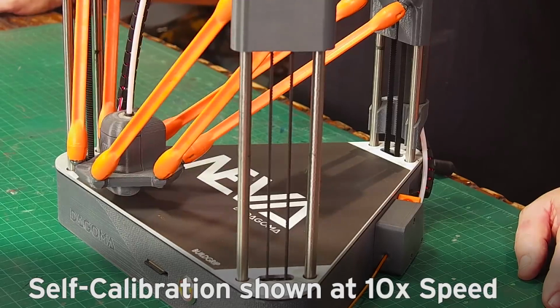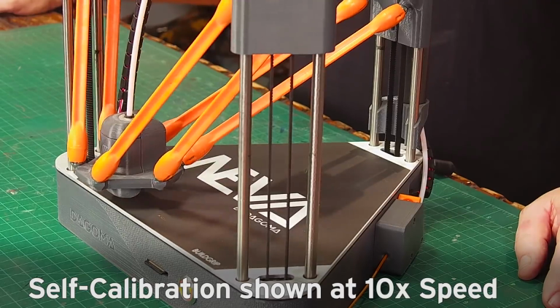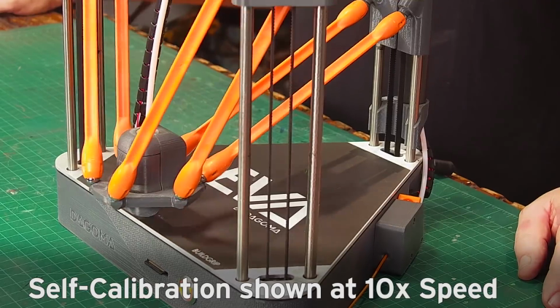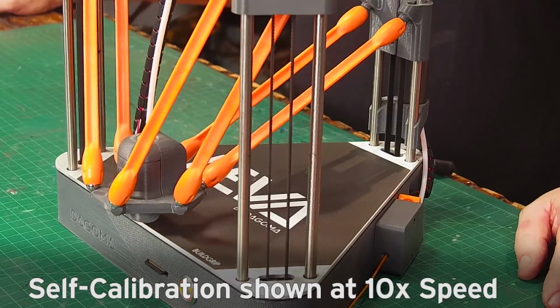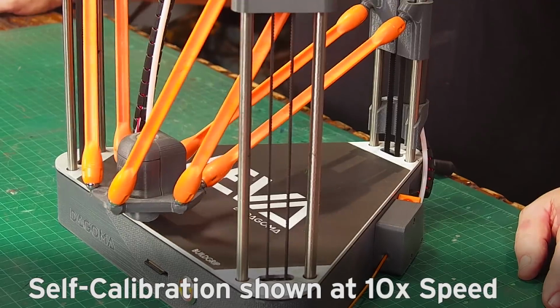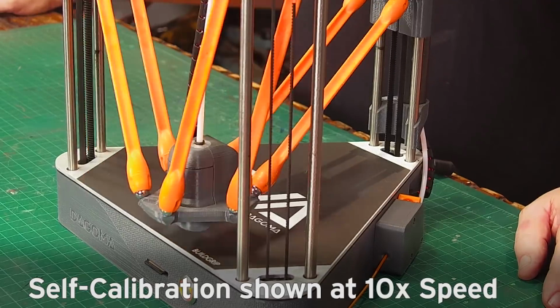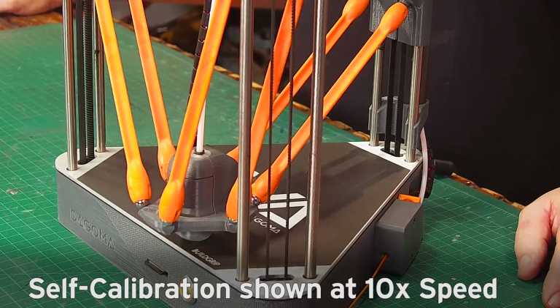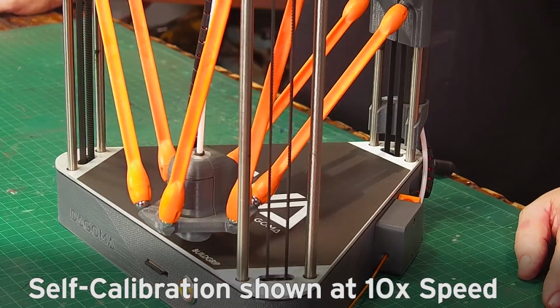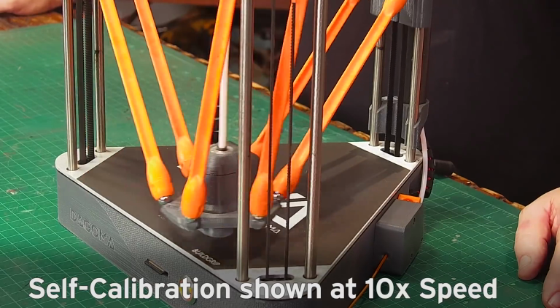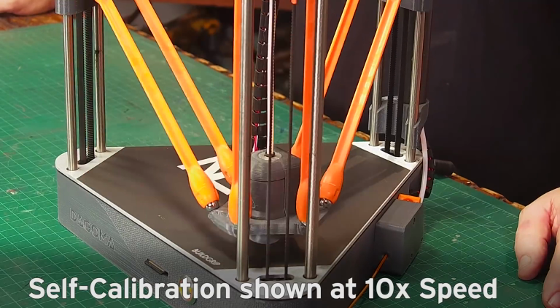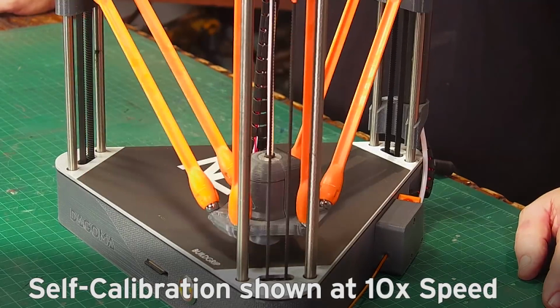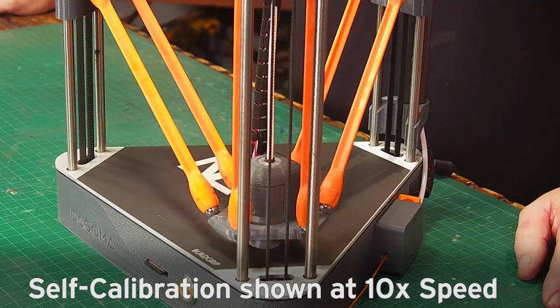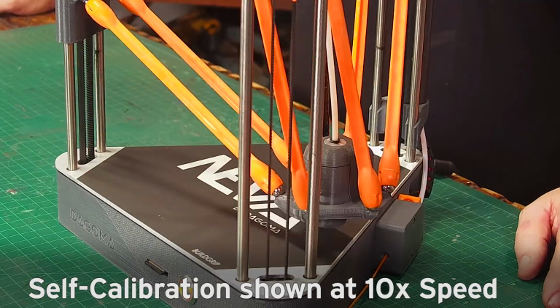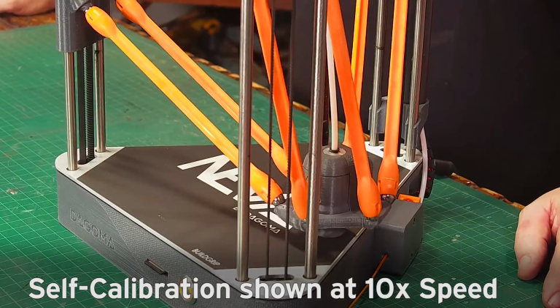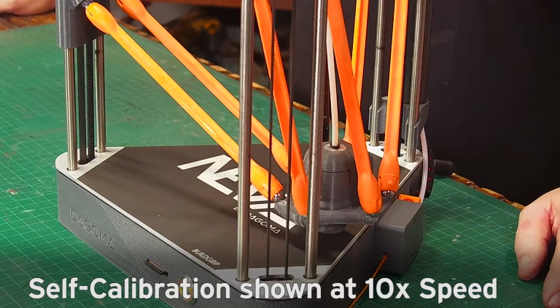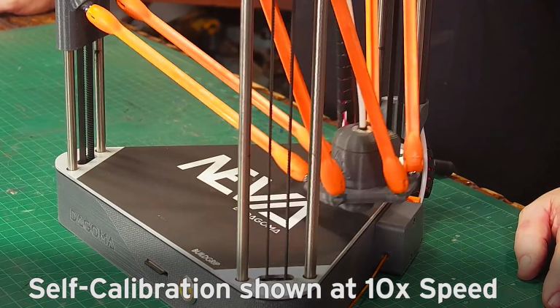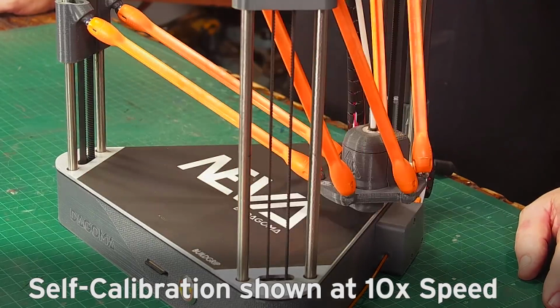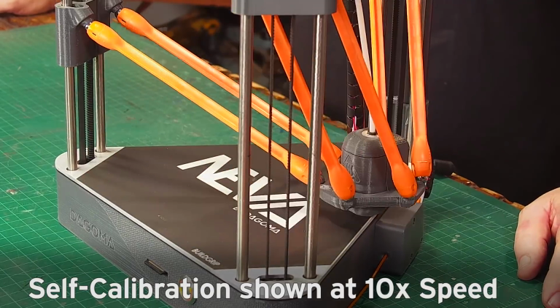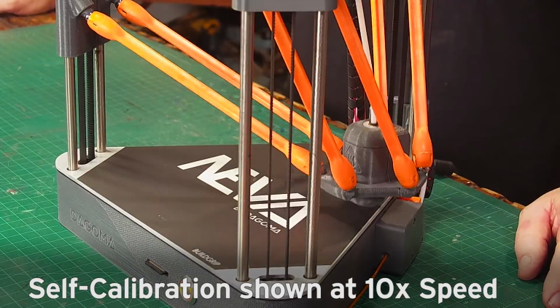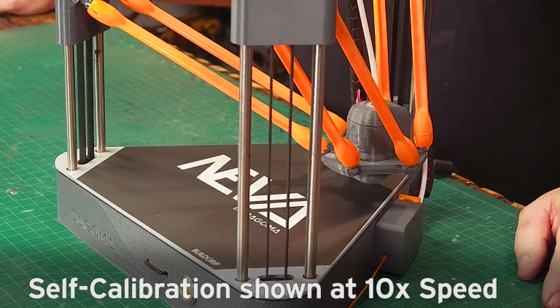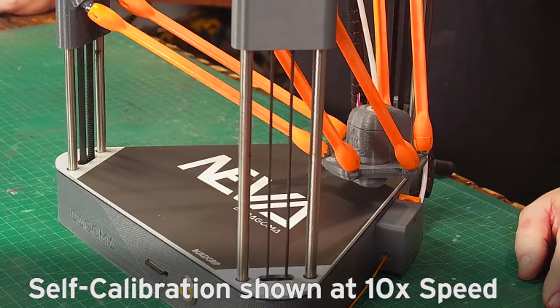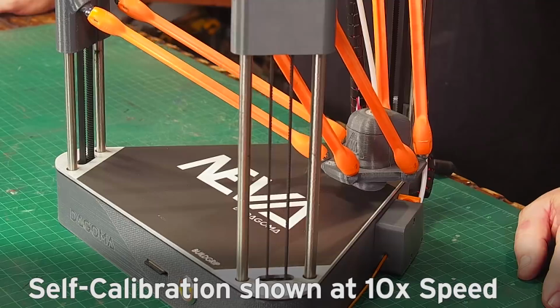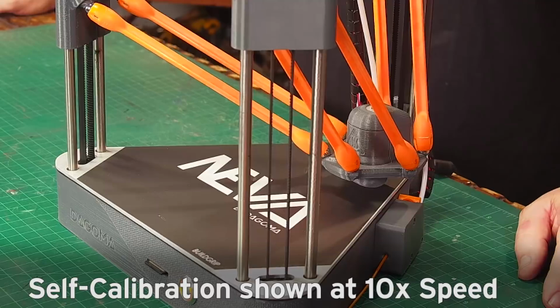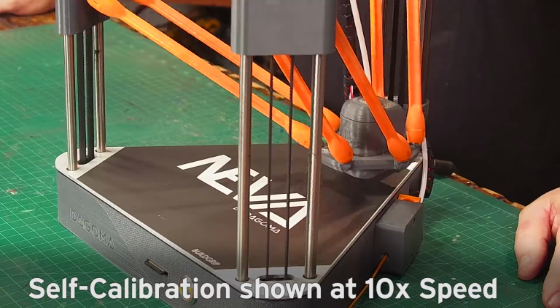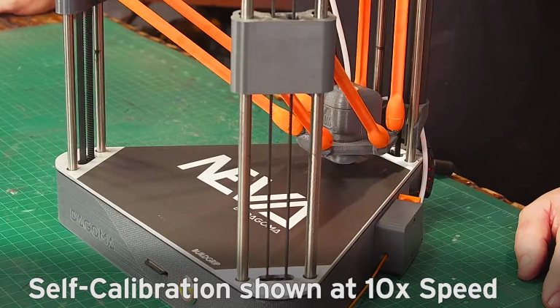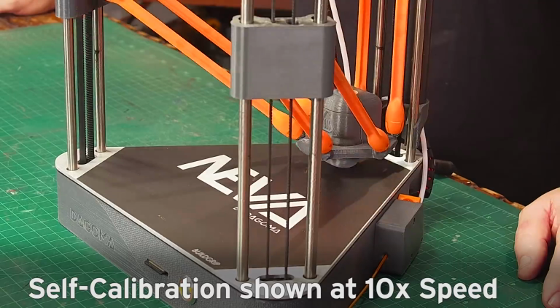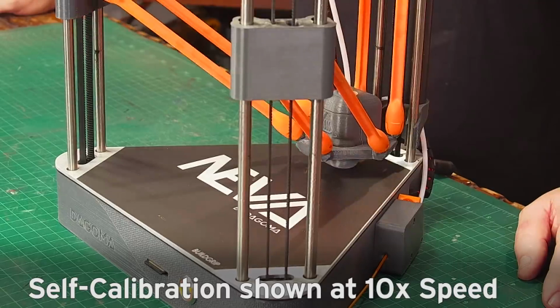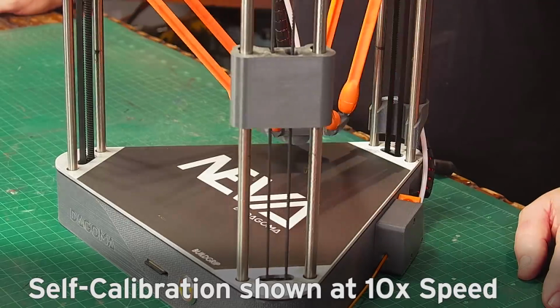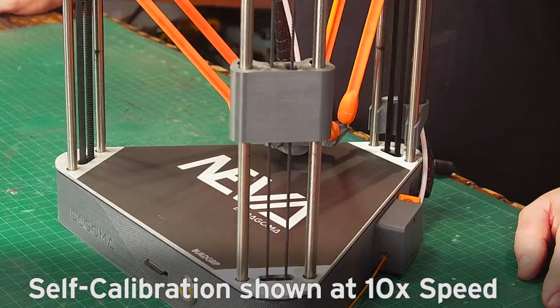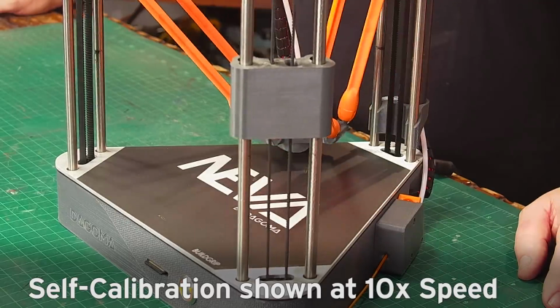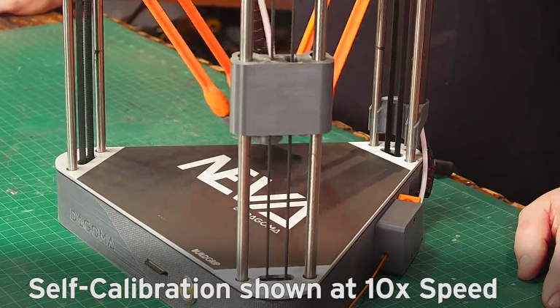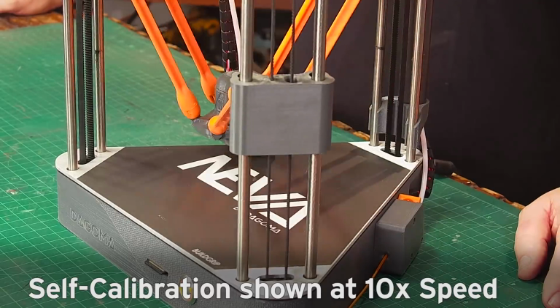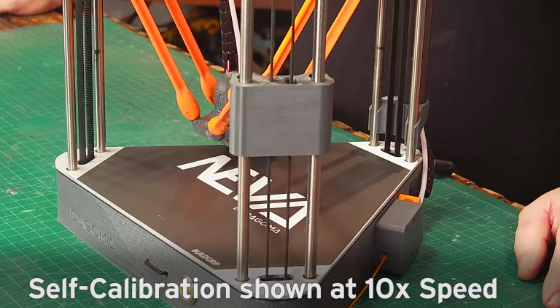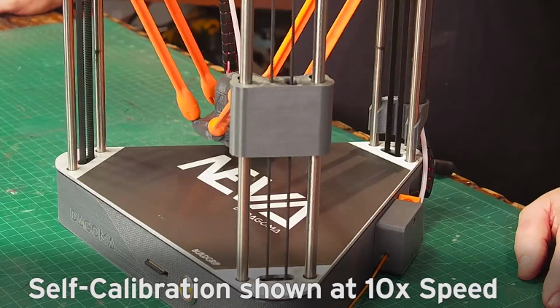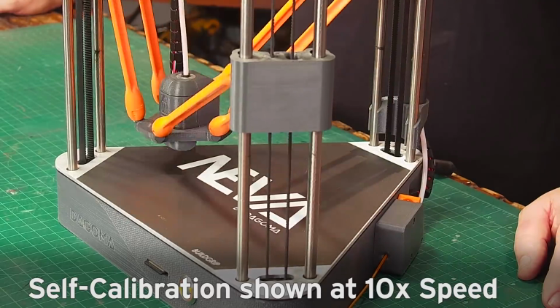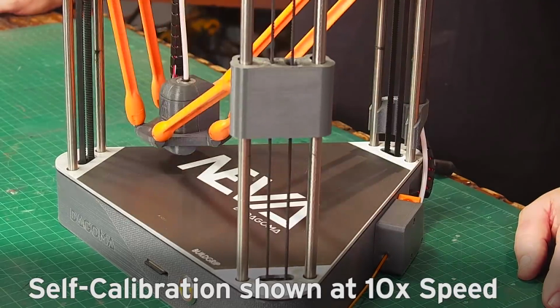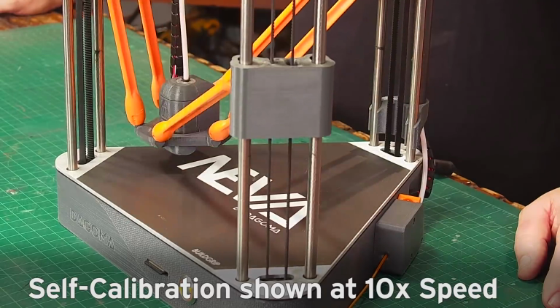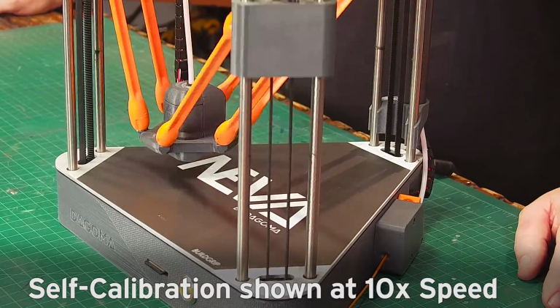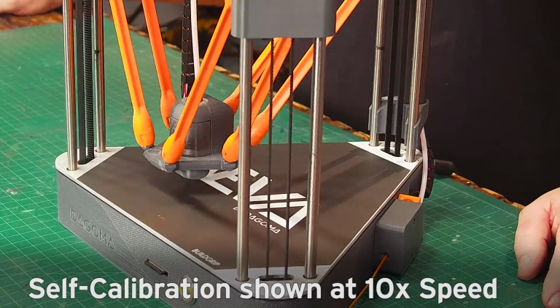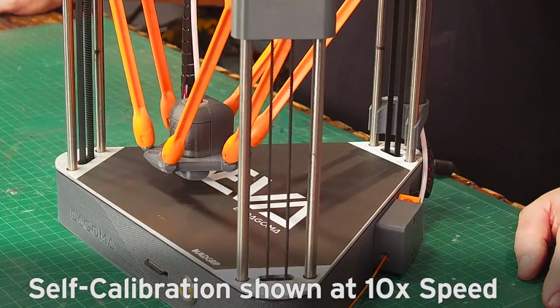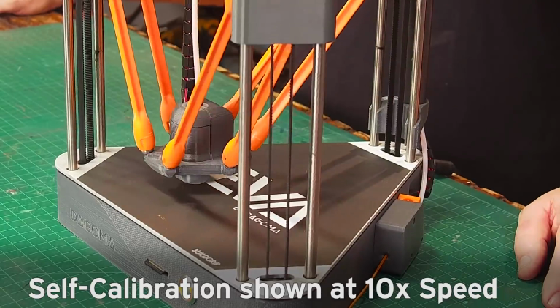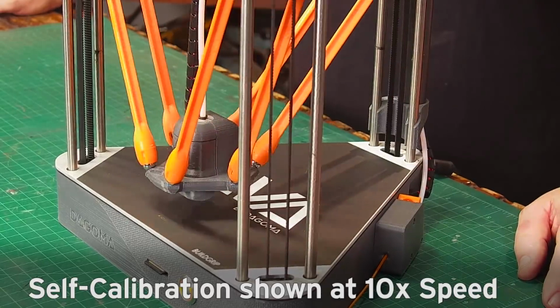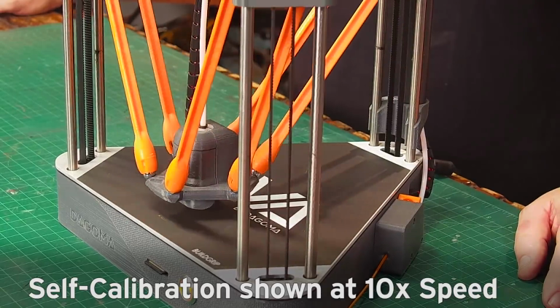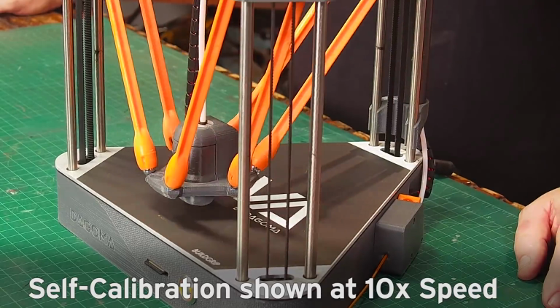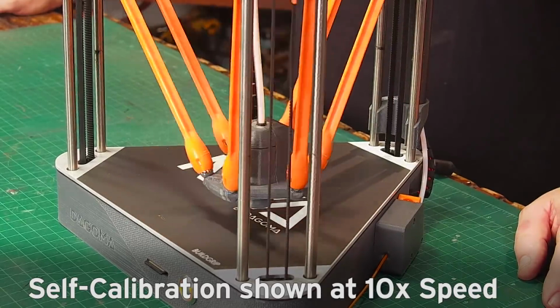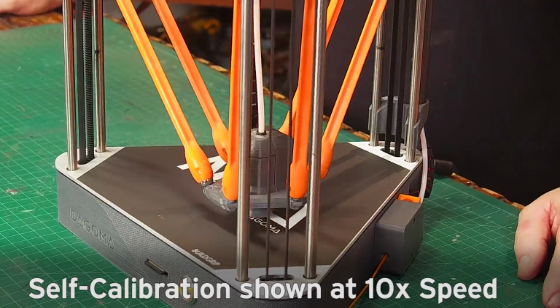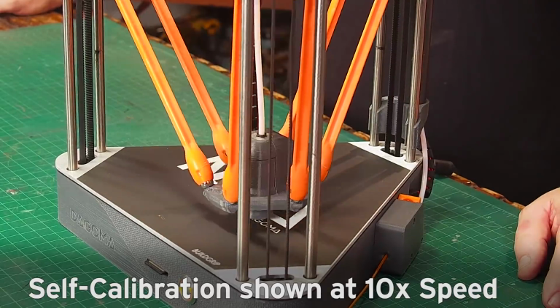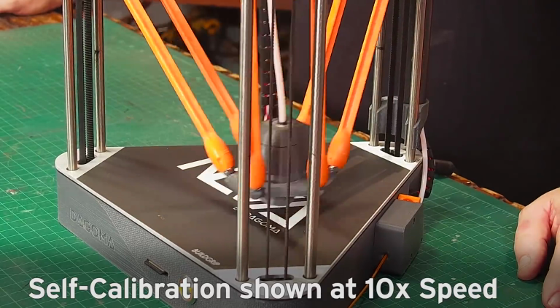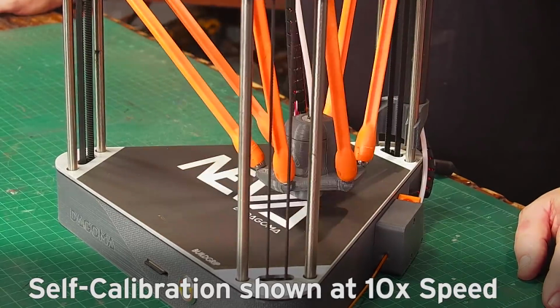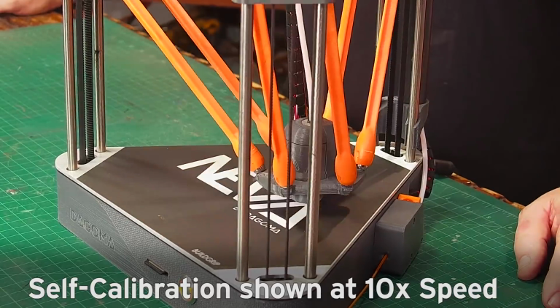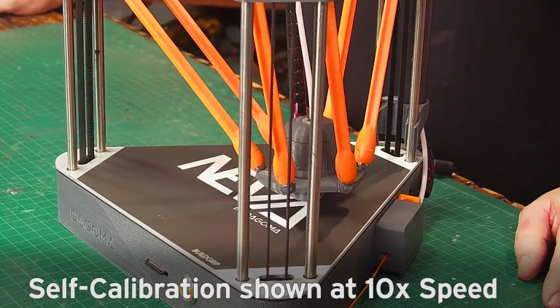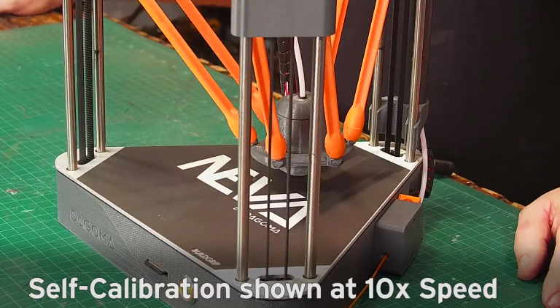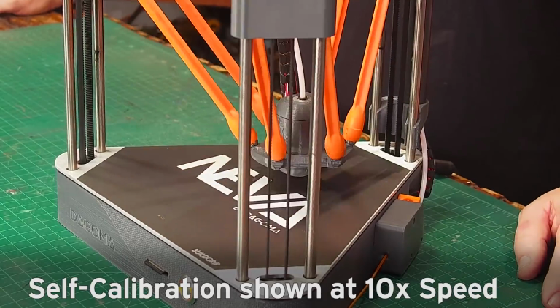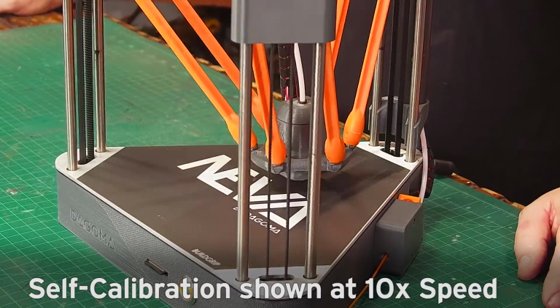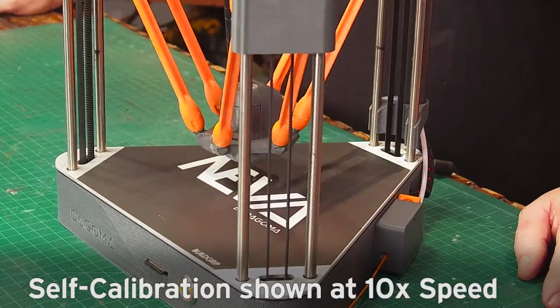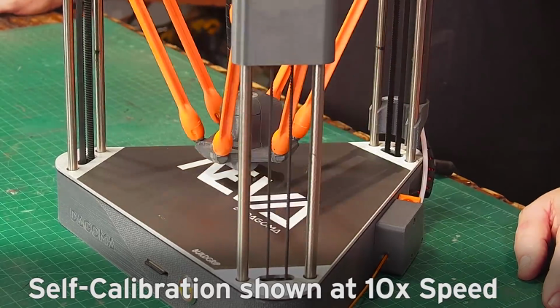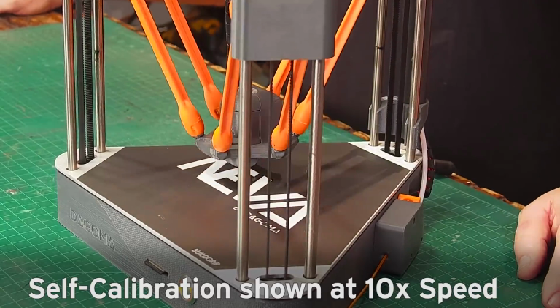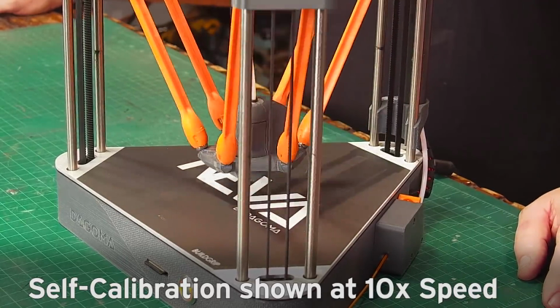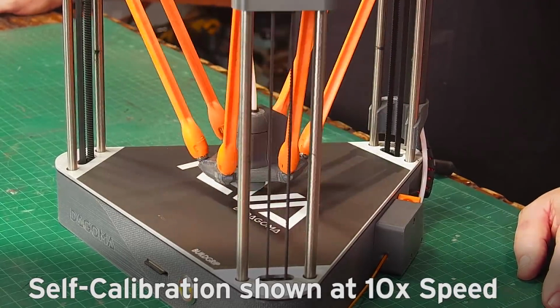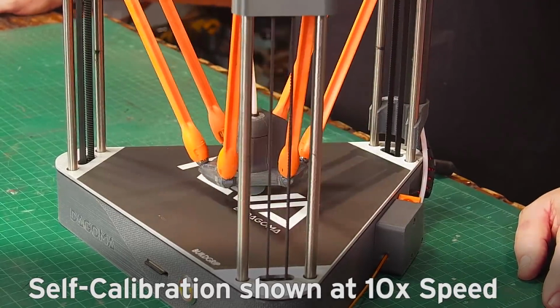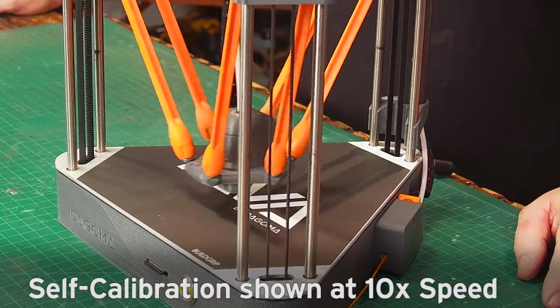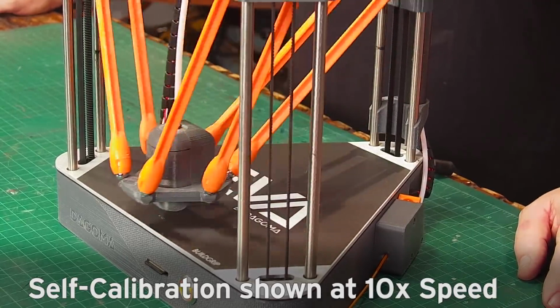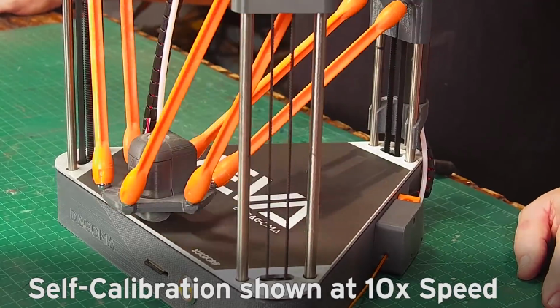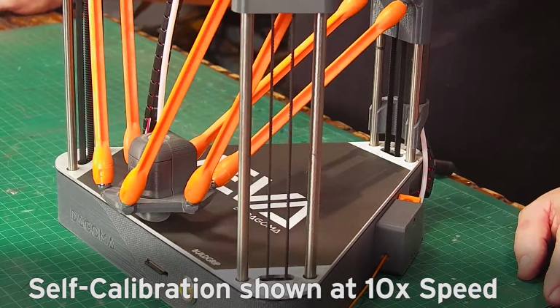I like the fact that it's printing off the SD card and is not tethered to my computer. In fact, I've got this on the opposite side of the building from where I do my files.